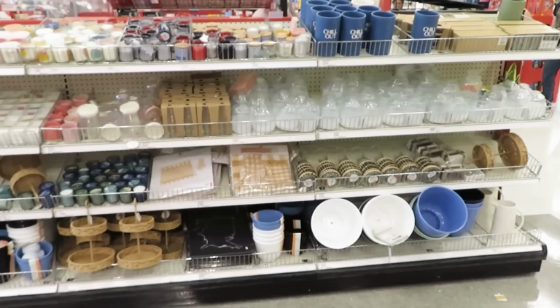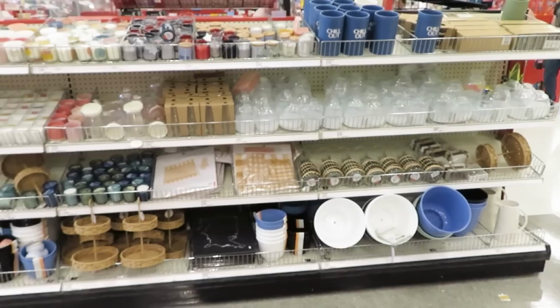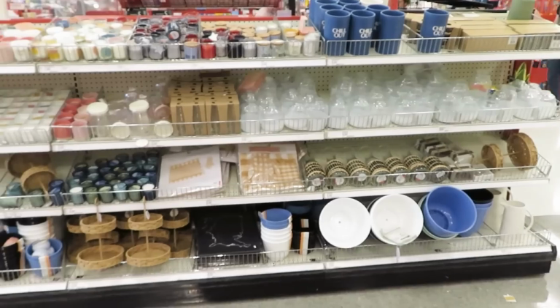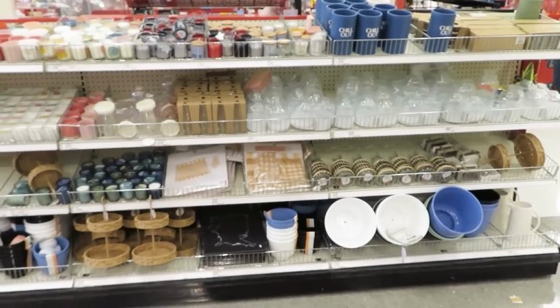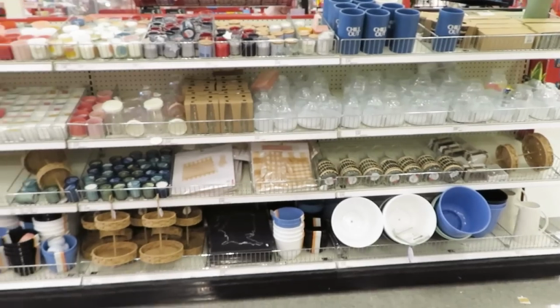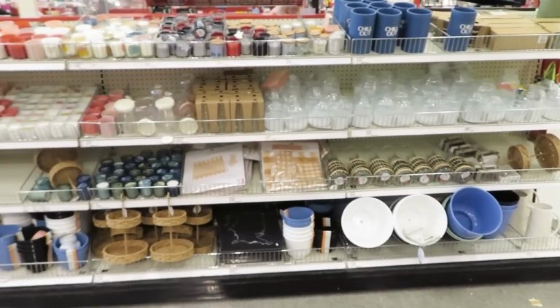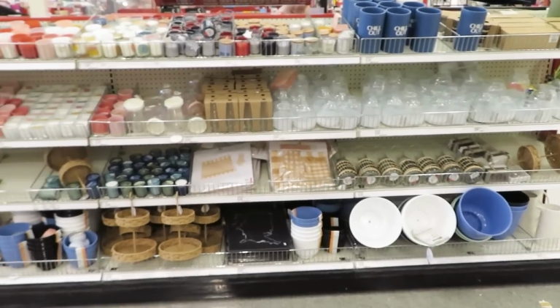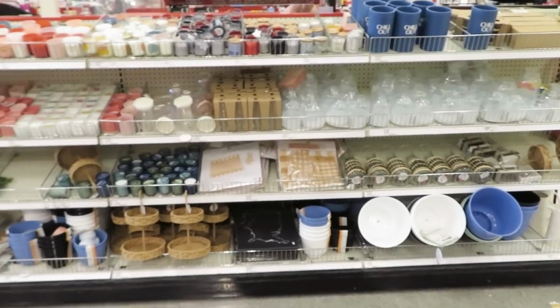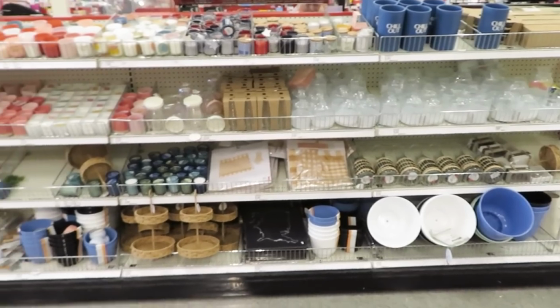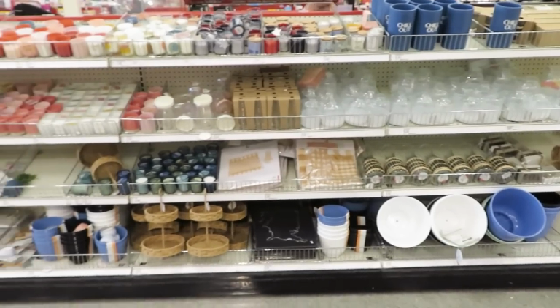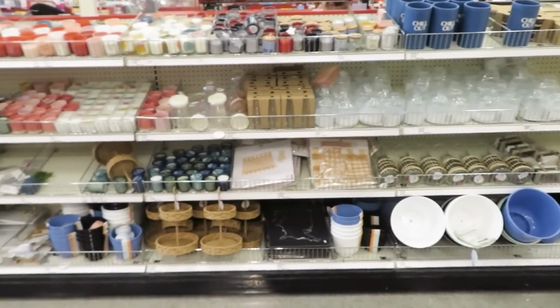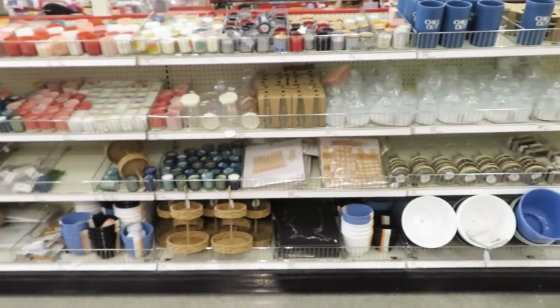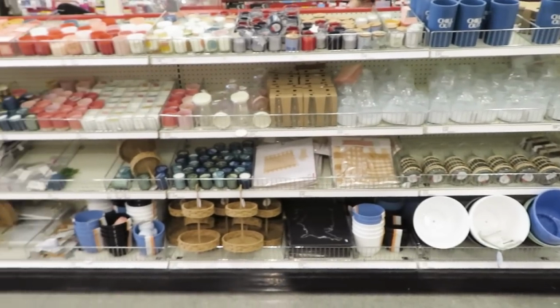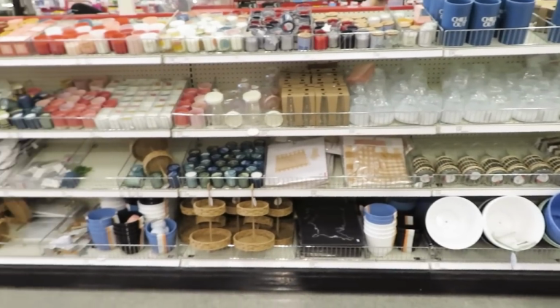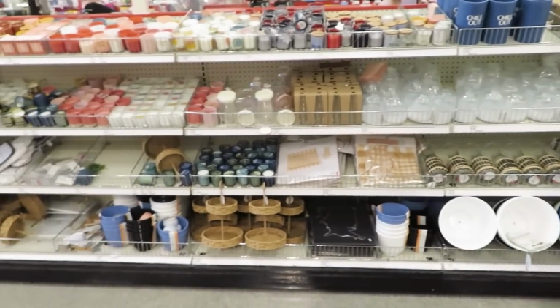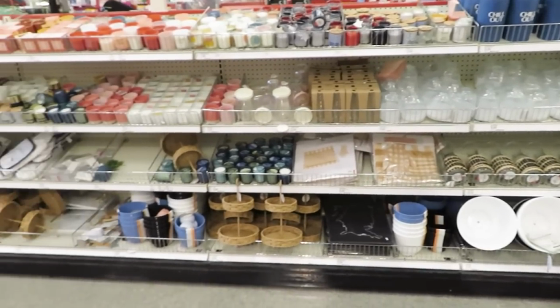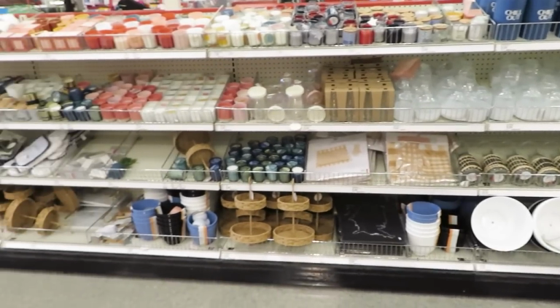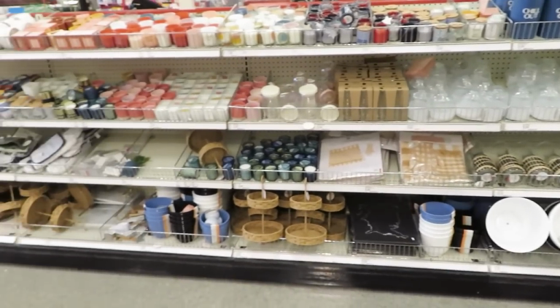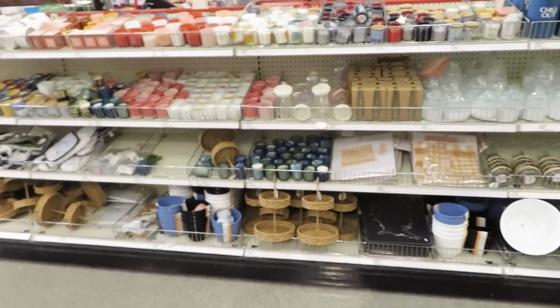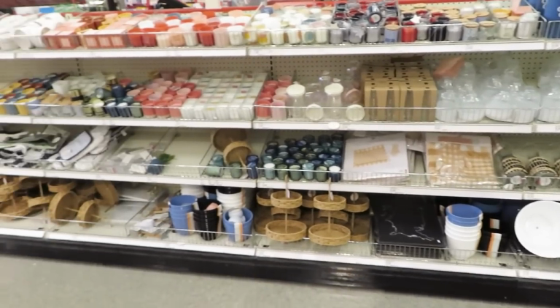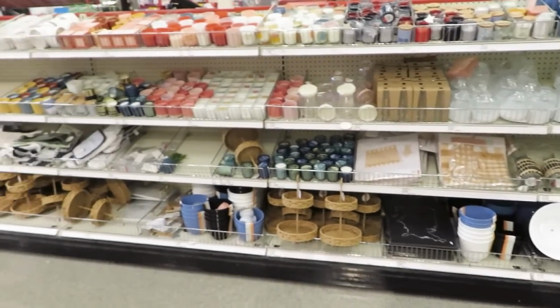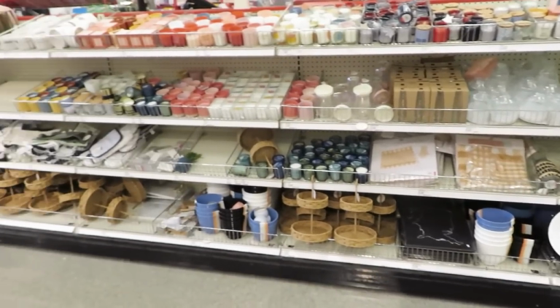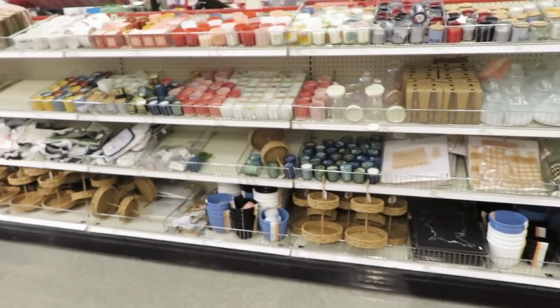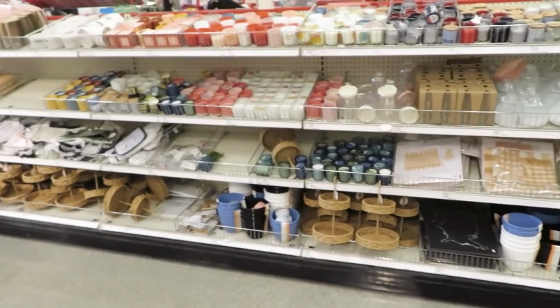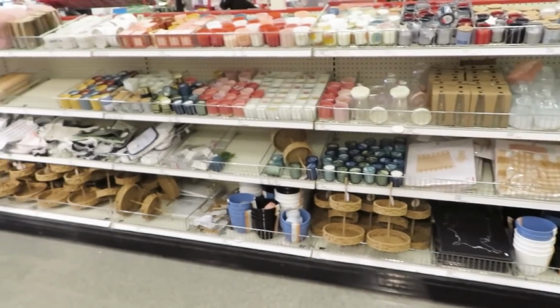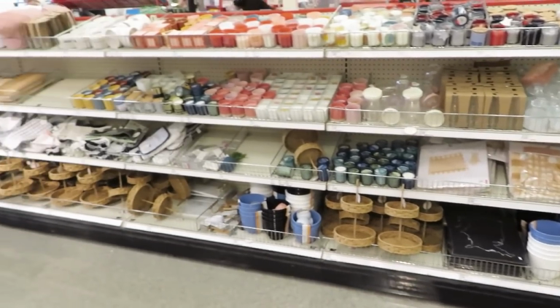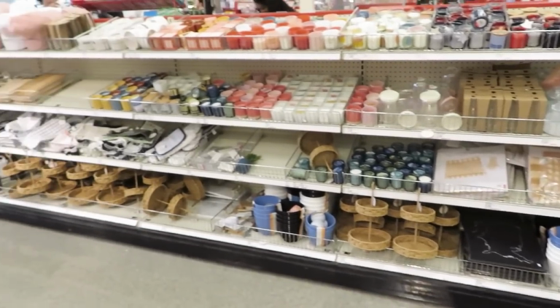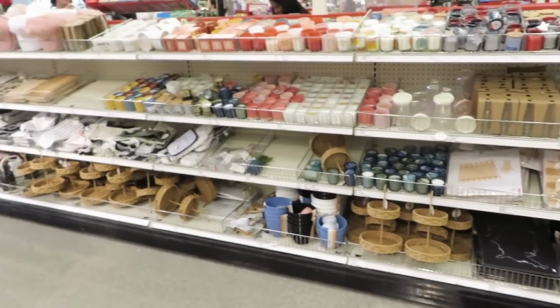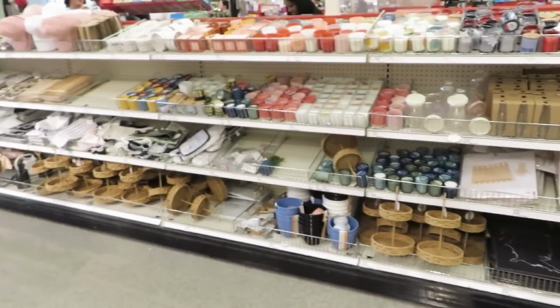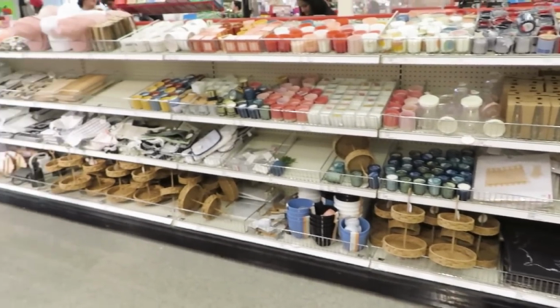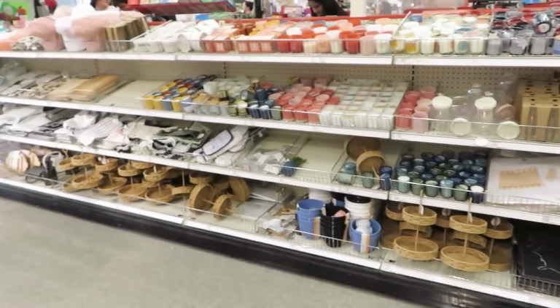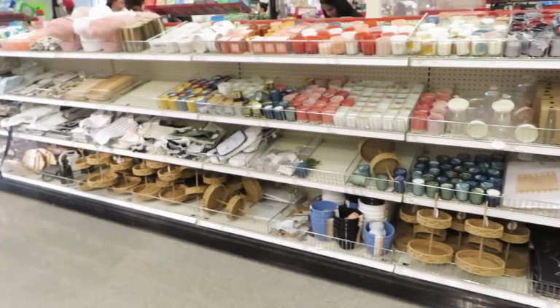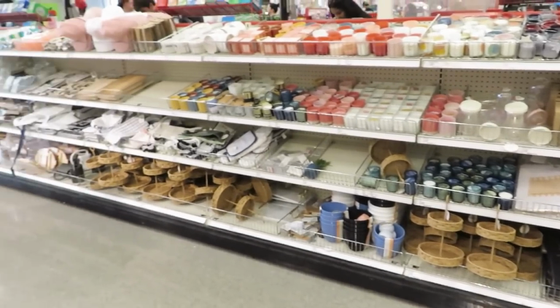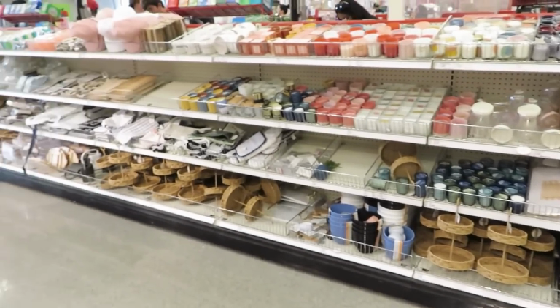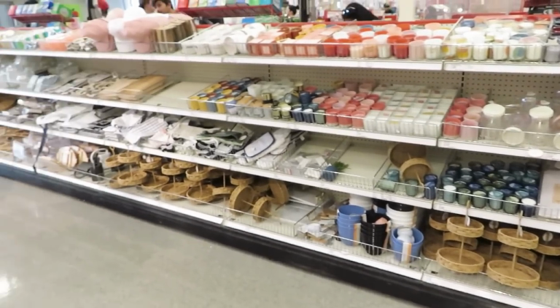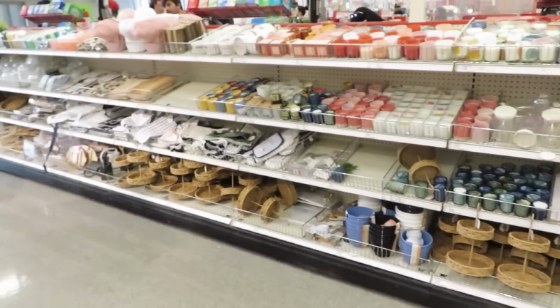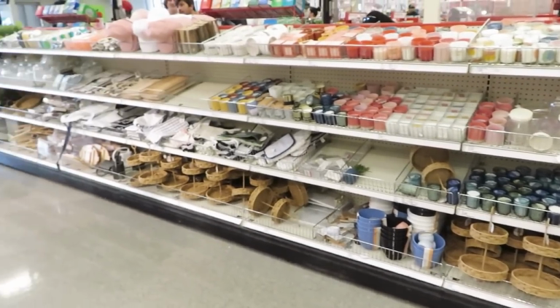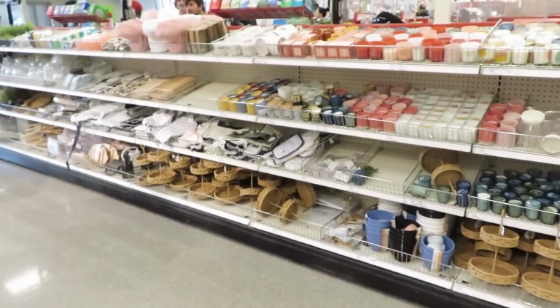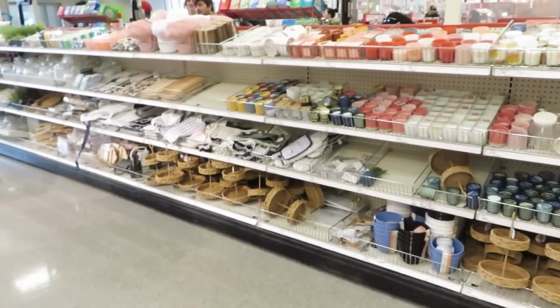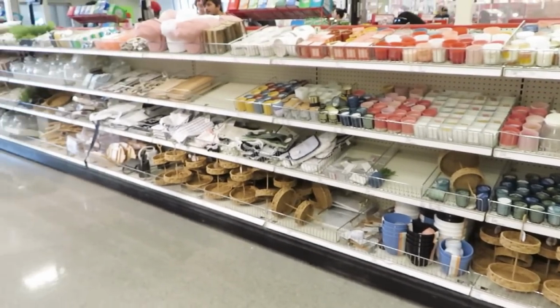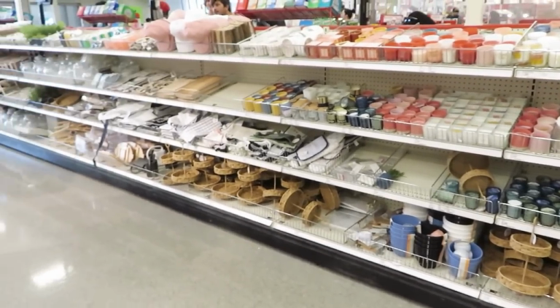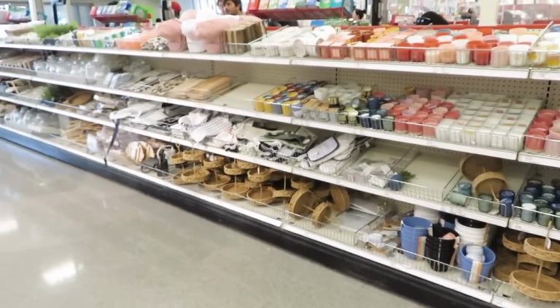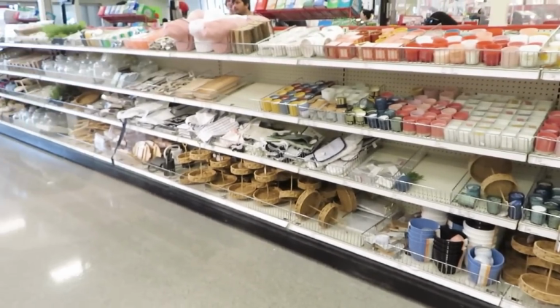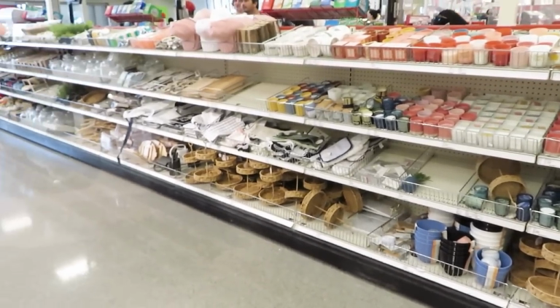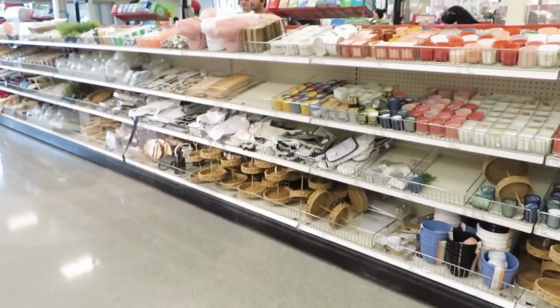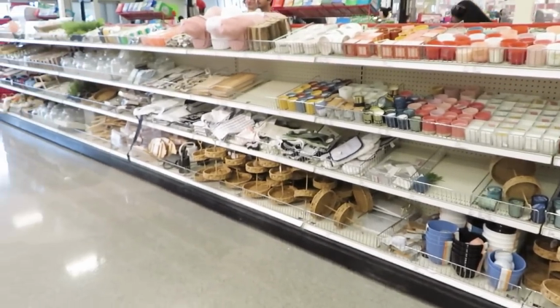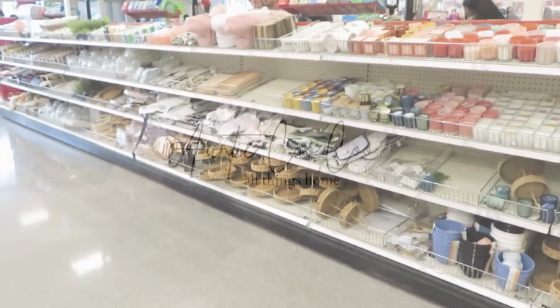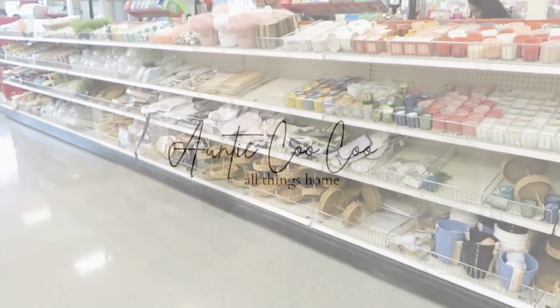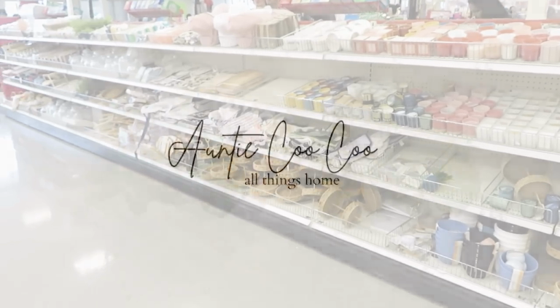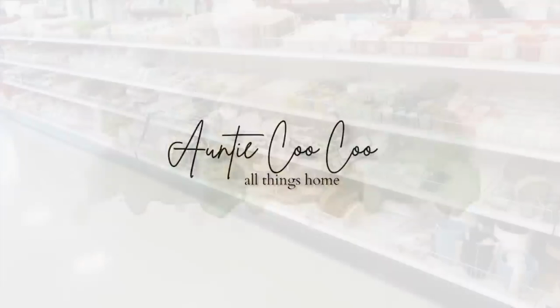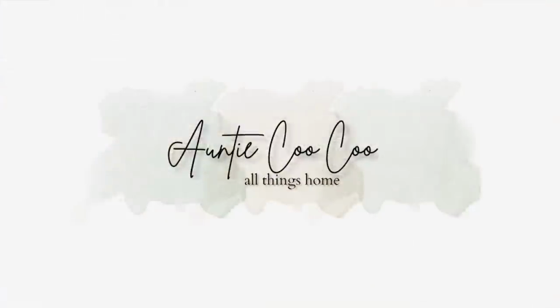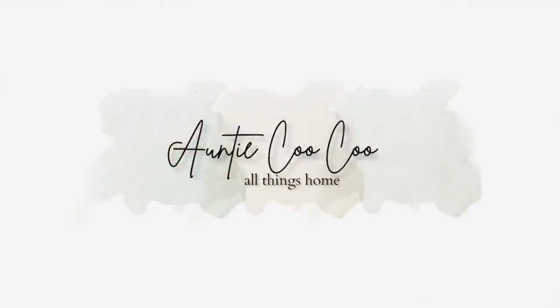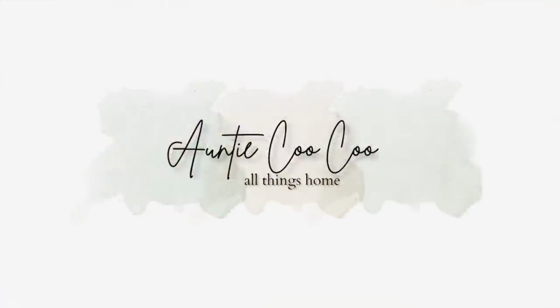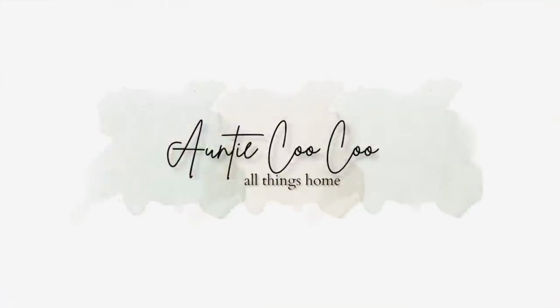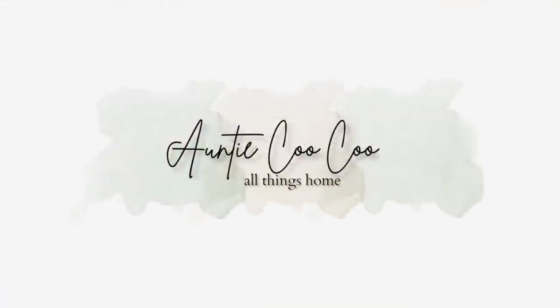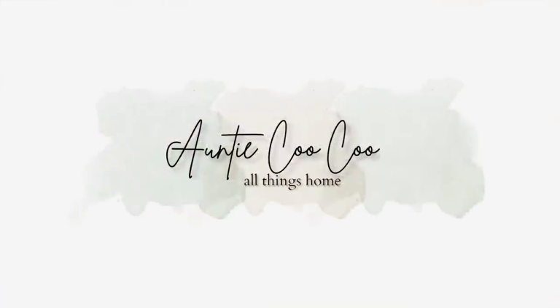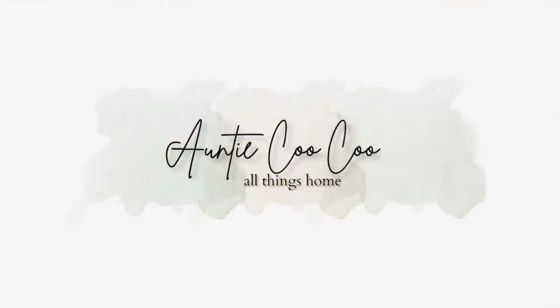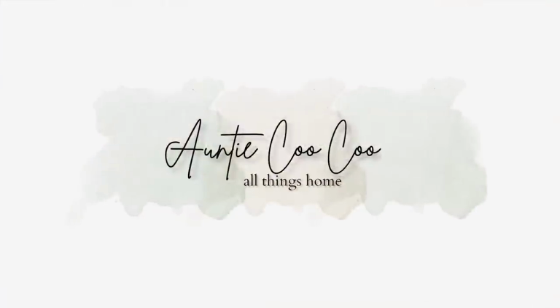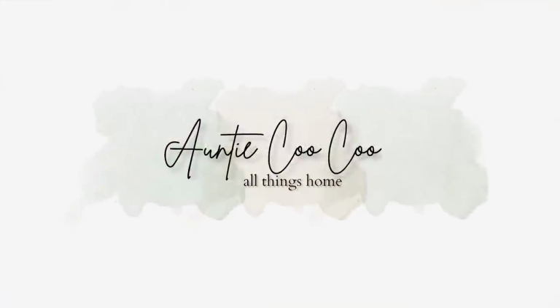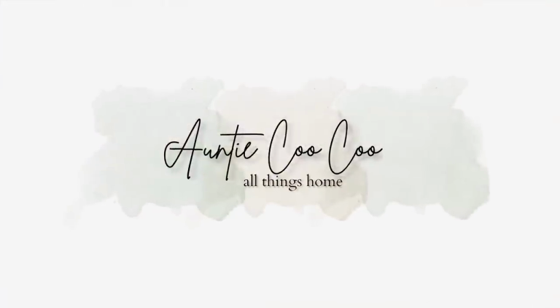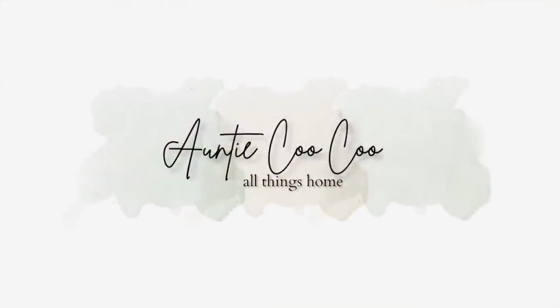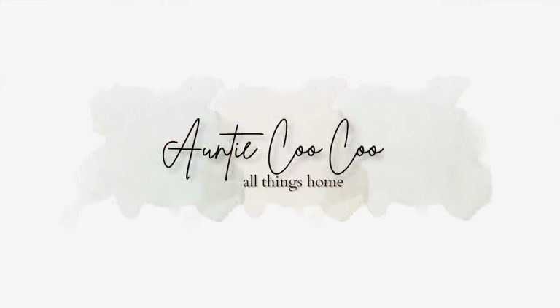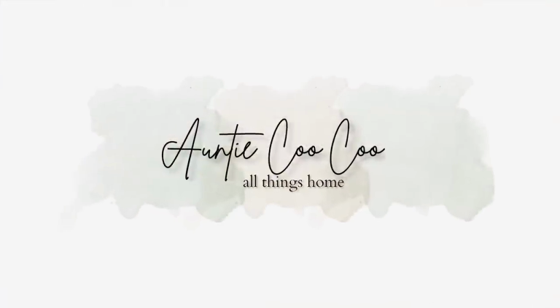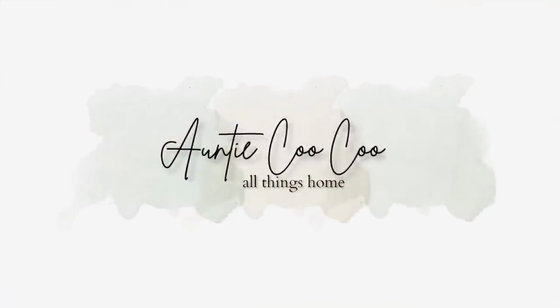Hi friends, it's Auntie Cuckoo. I have not been to Target in way too long, so I'm taking you with me. Let's go shopping.